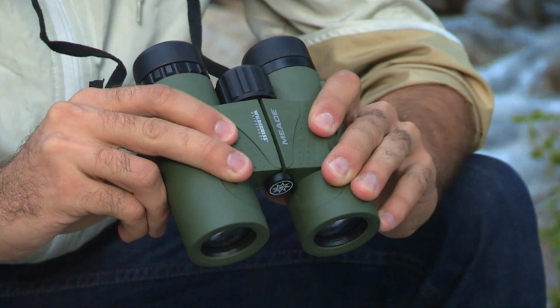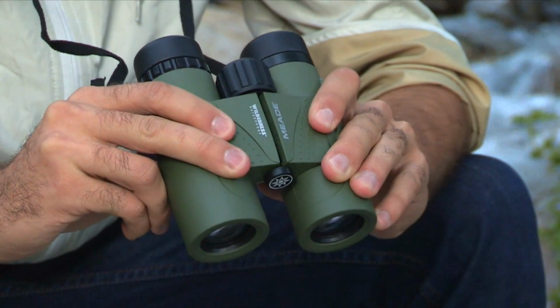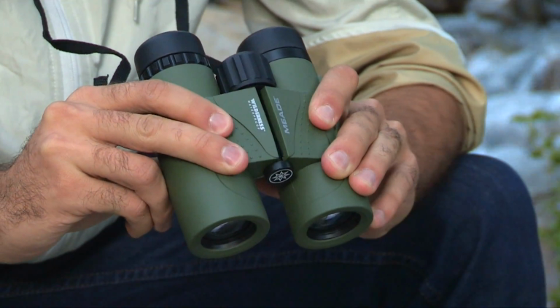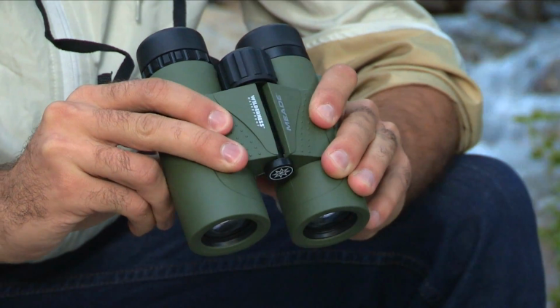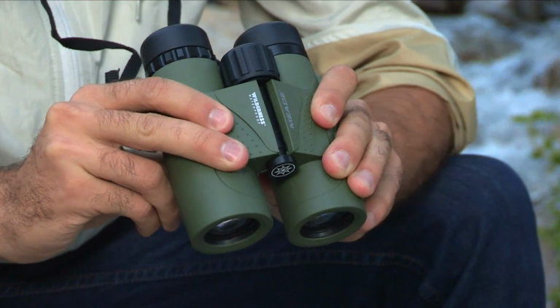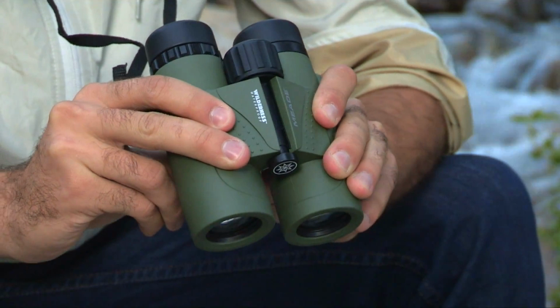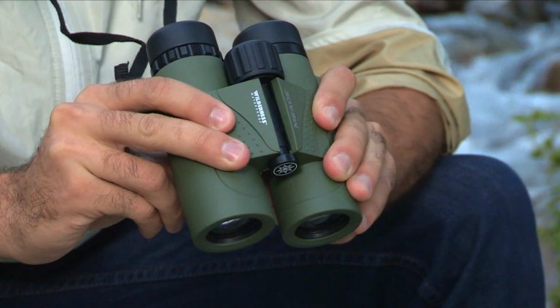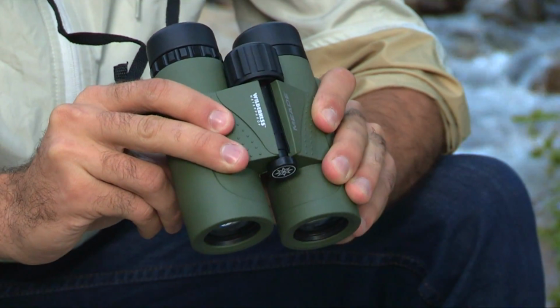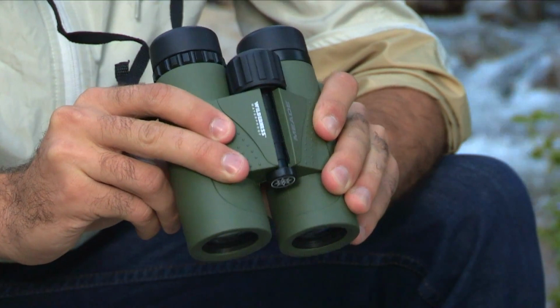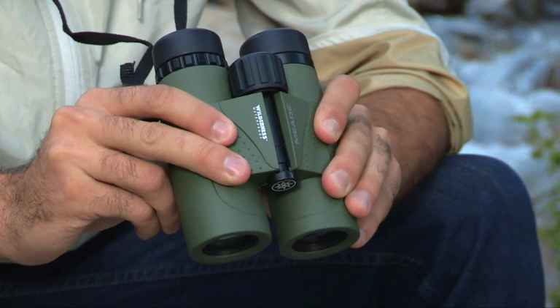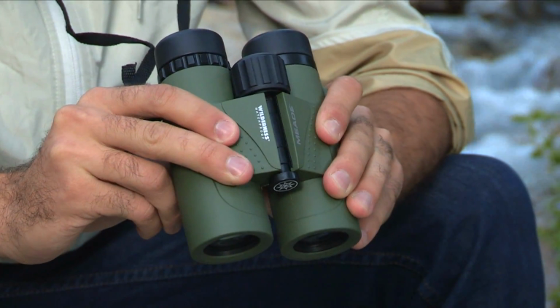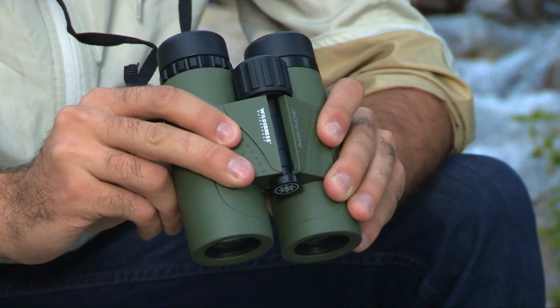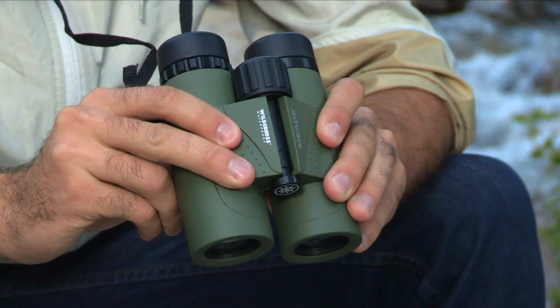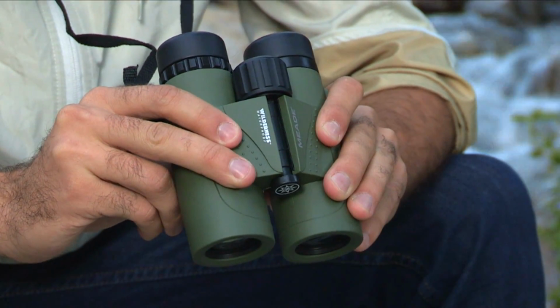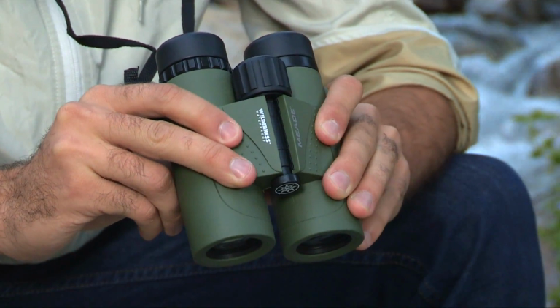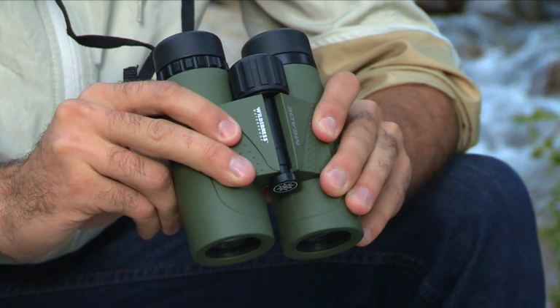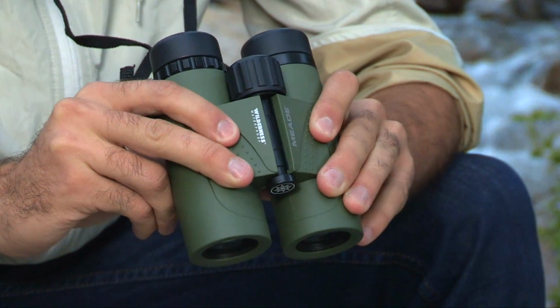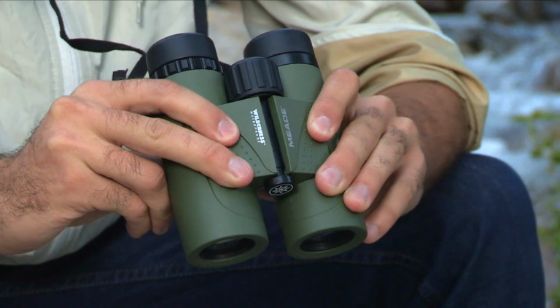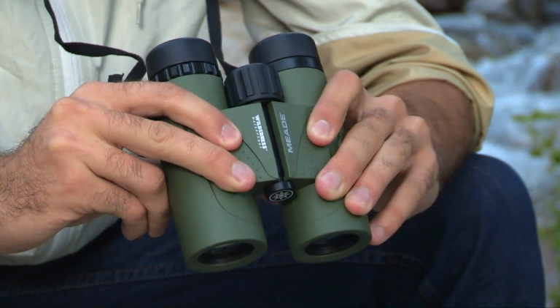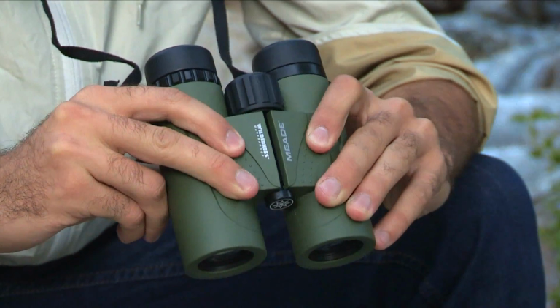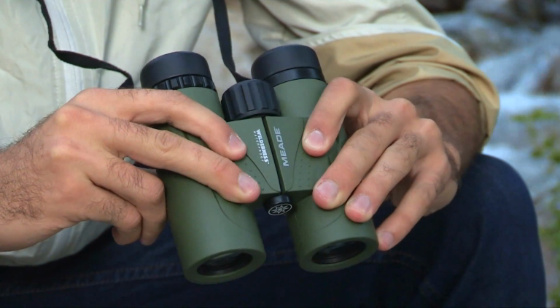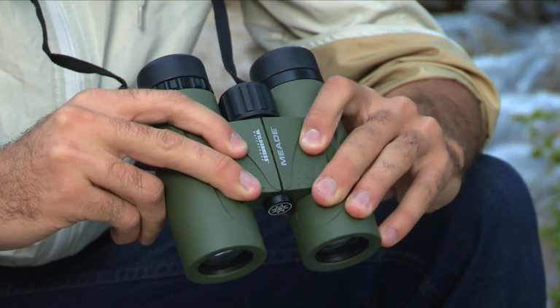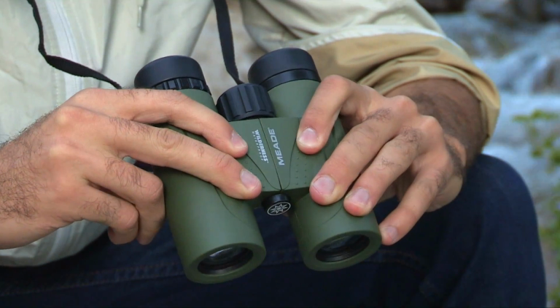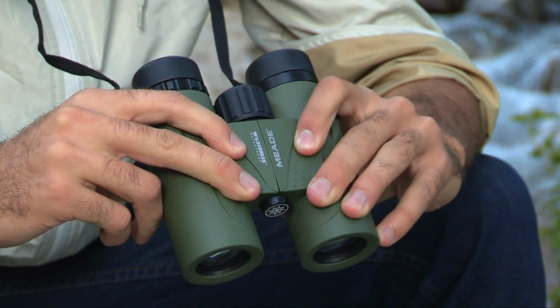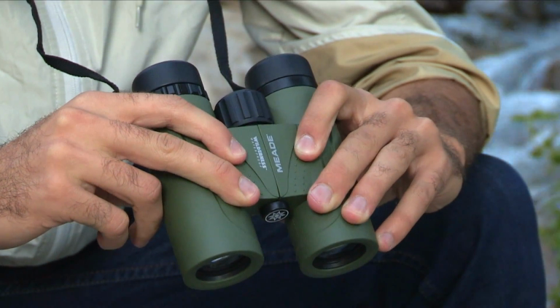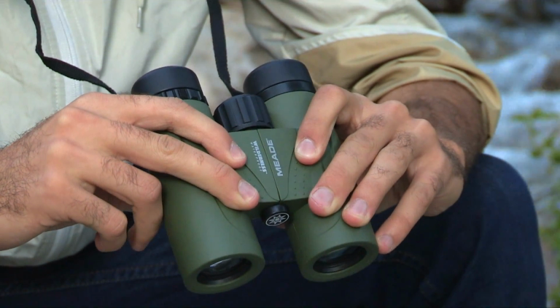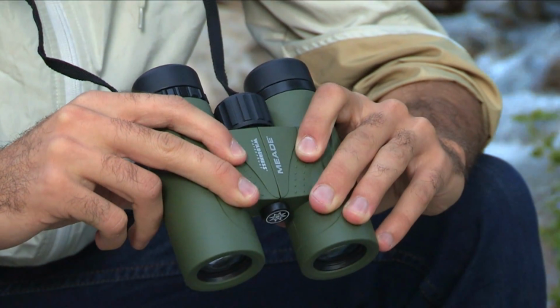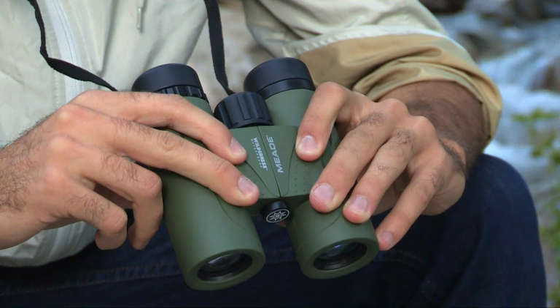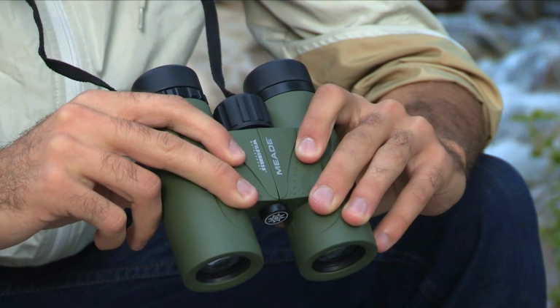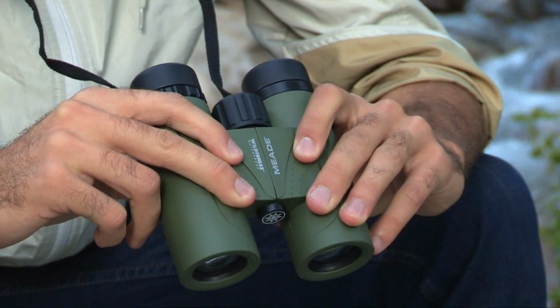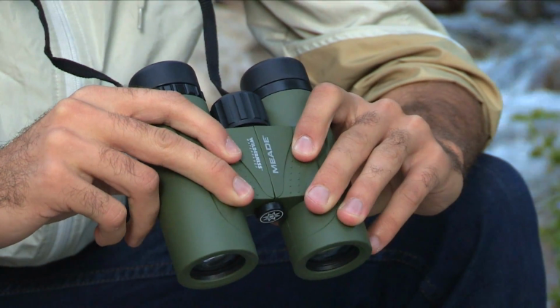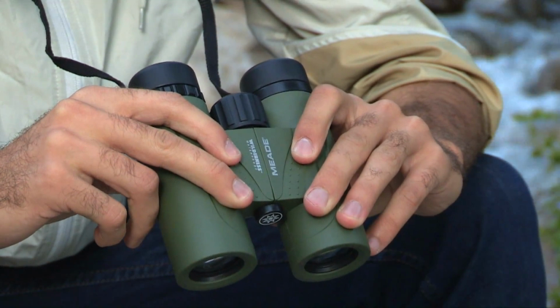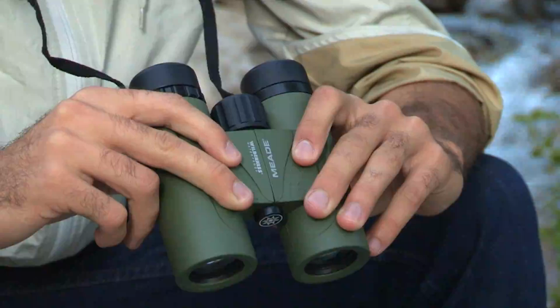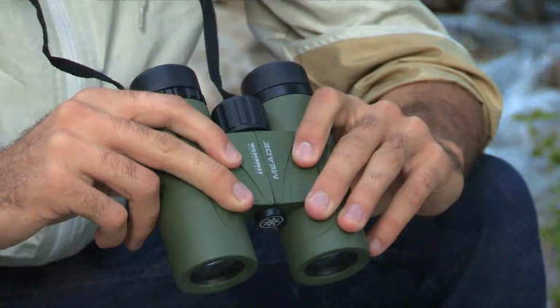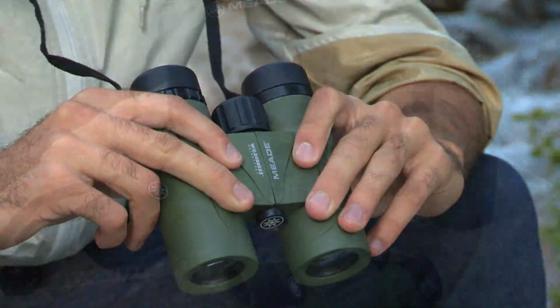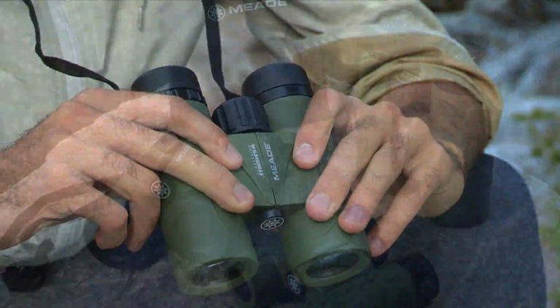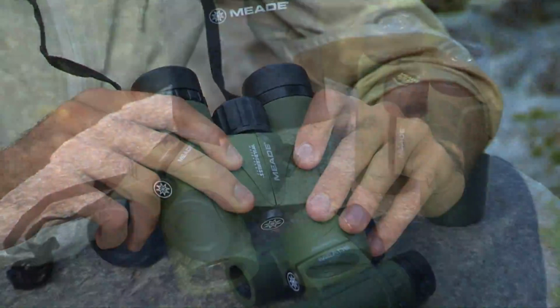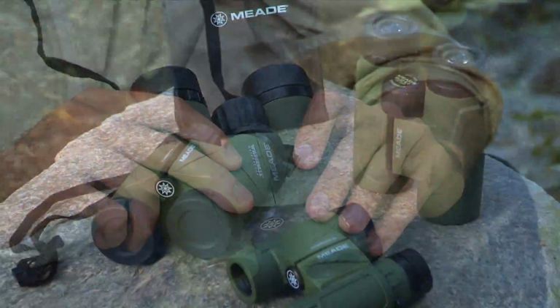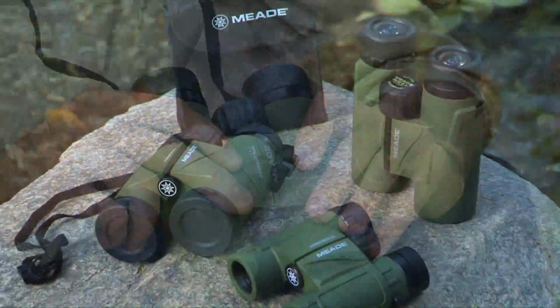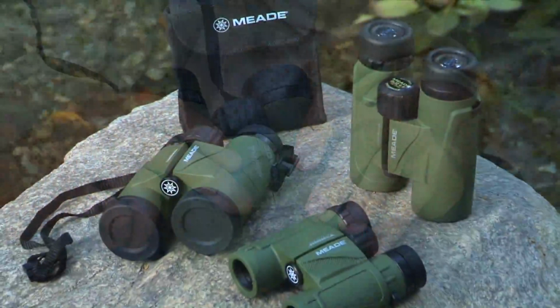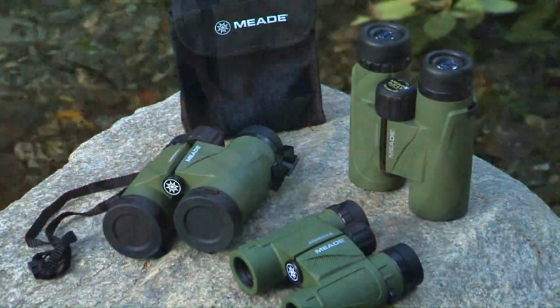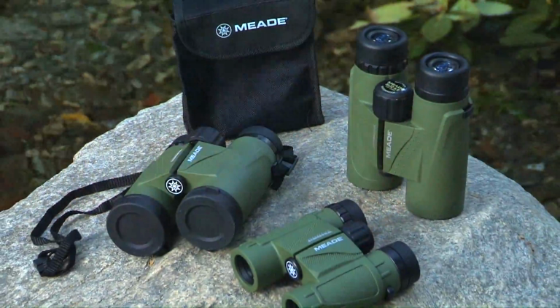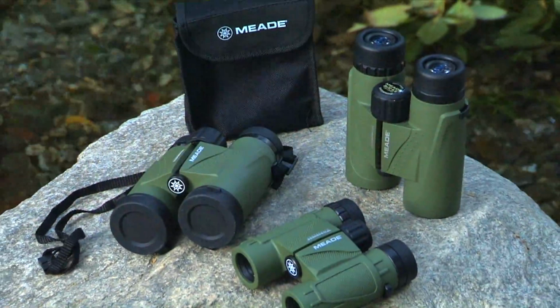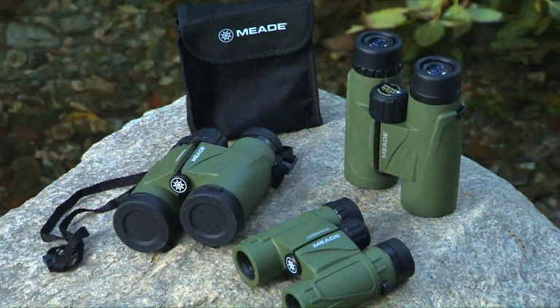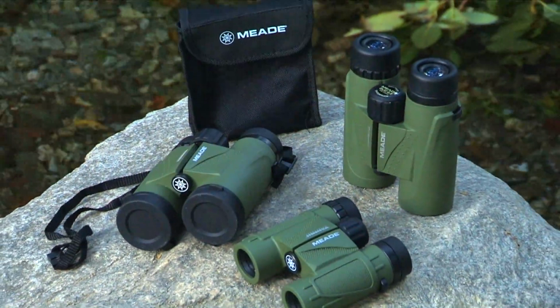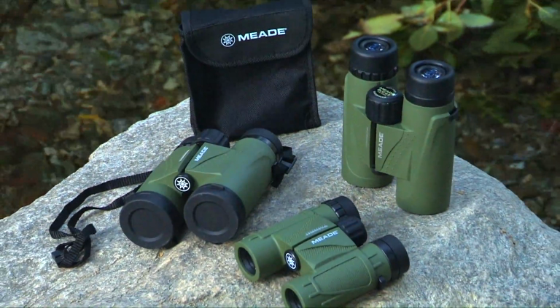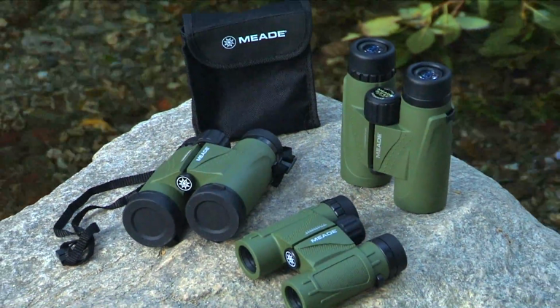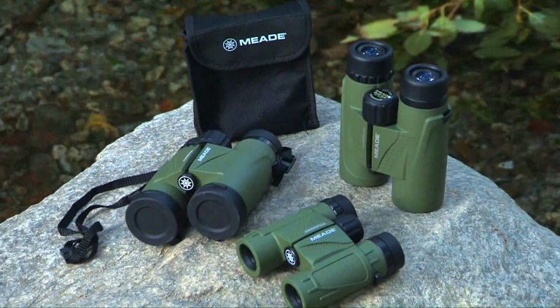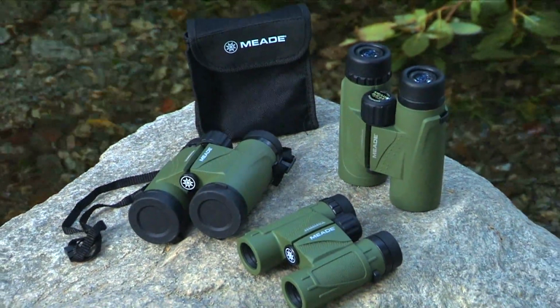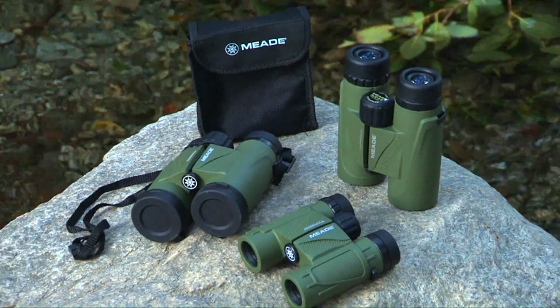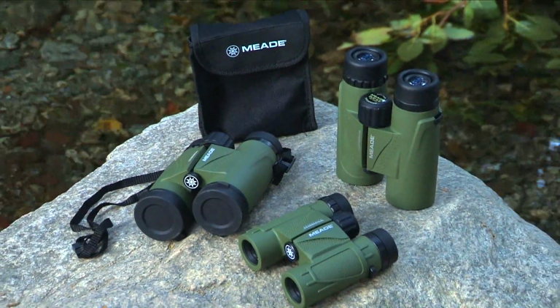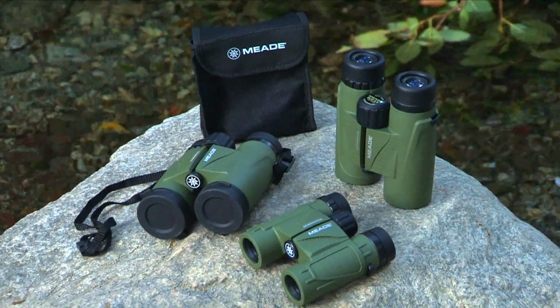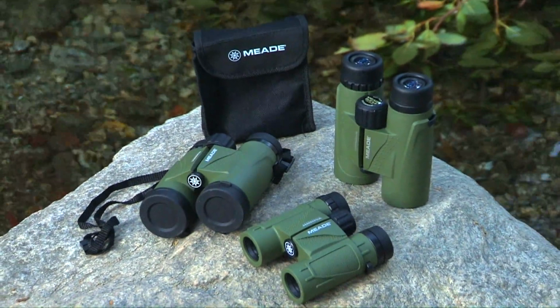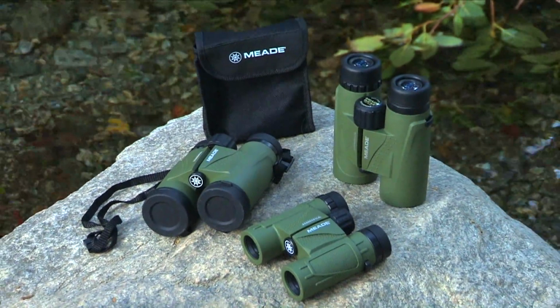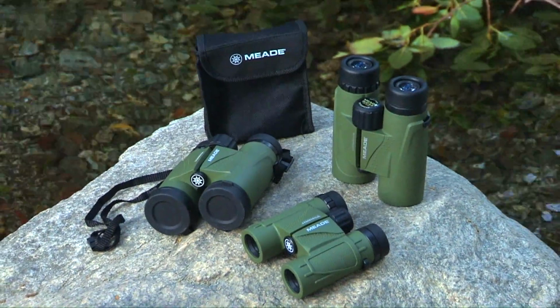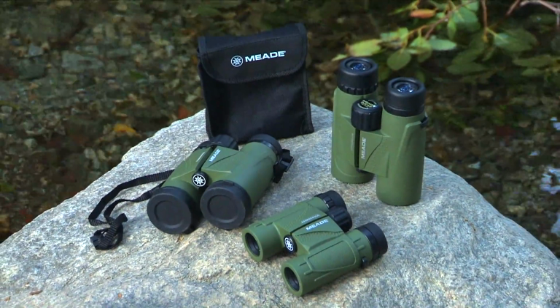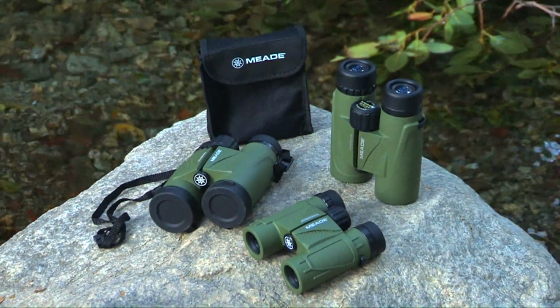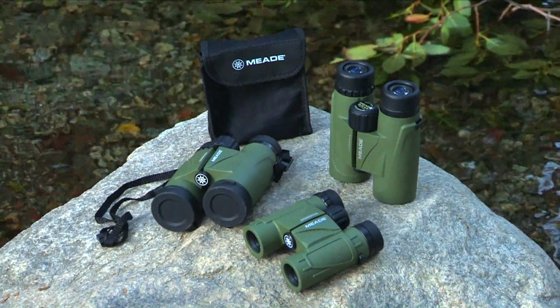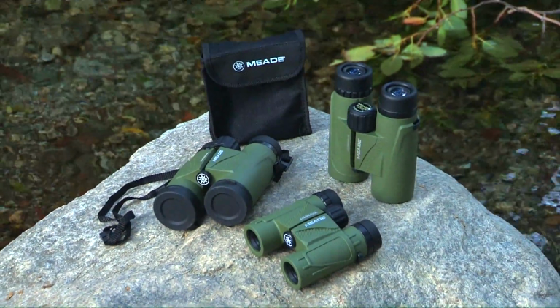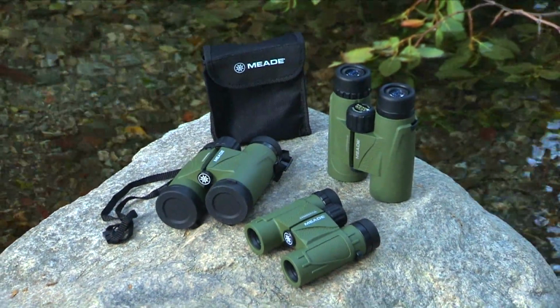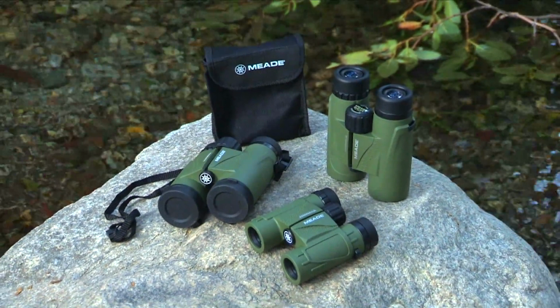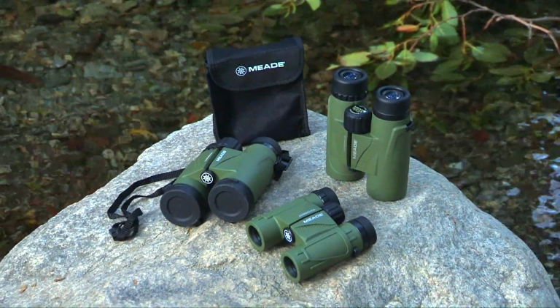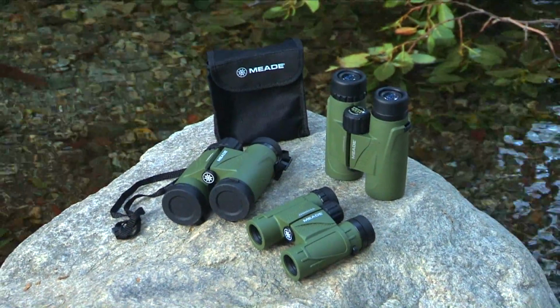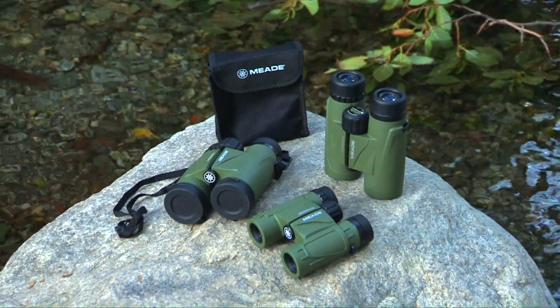With its rugged rubber armored construction to protect your investment against the elements, the Meade Wilderness binoculars are a great addition to your outdoor gear.